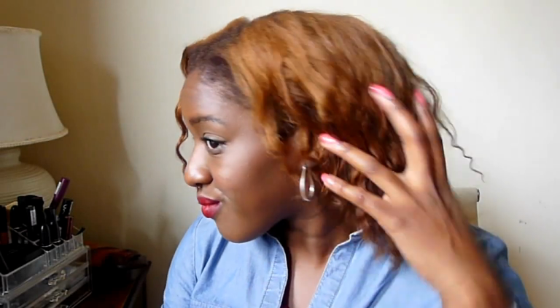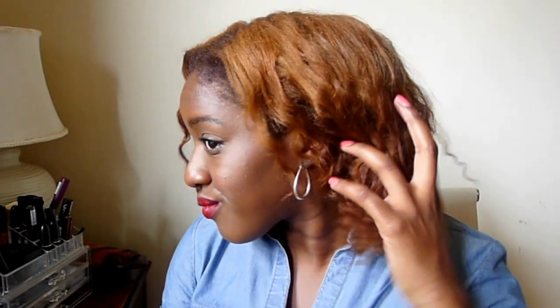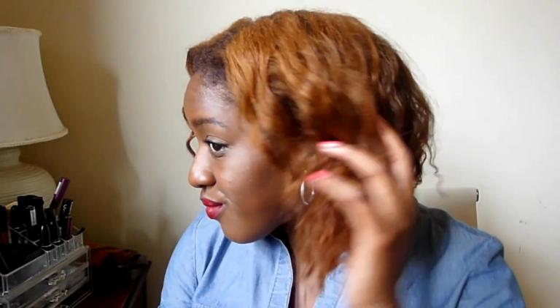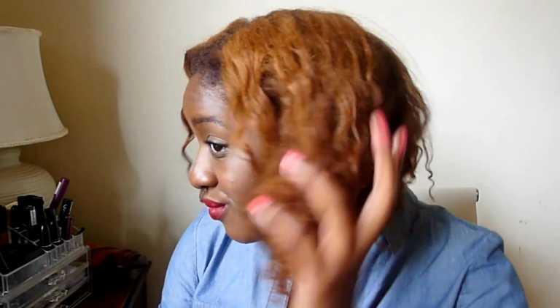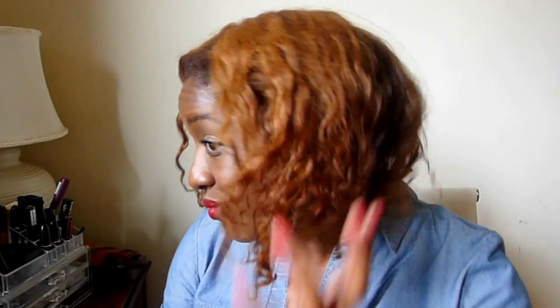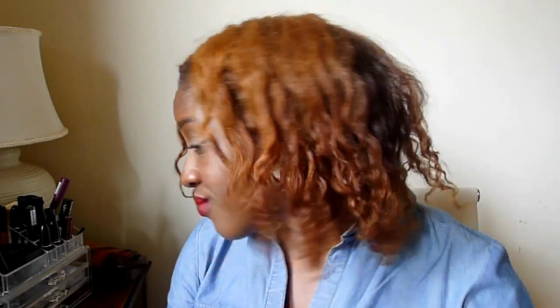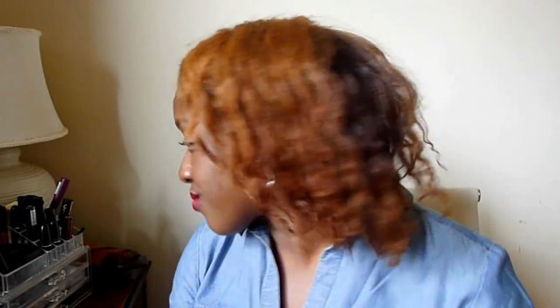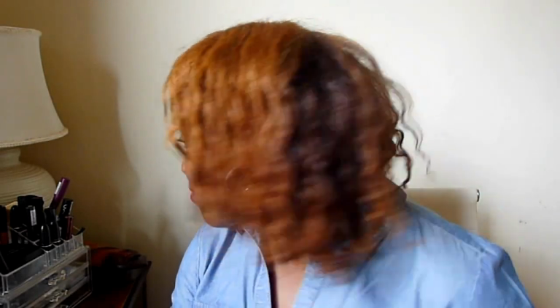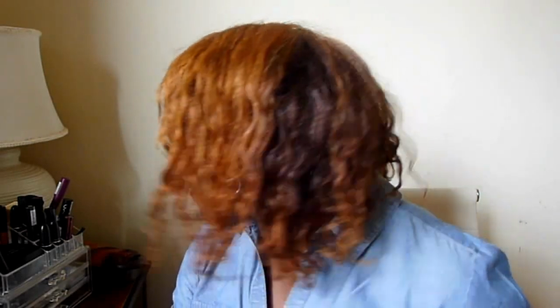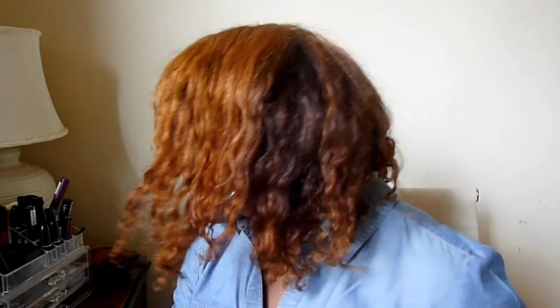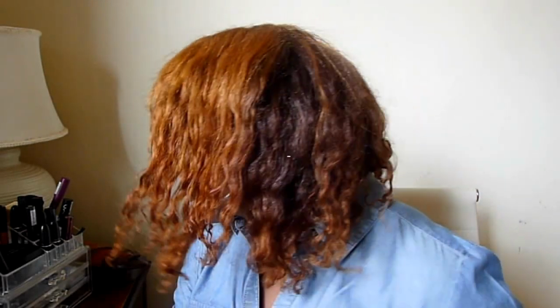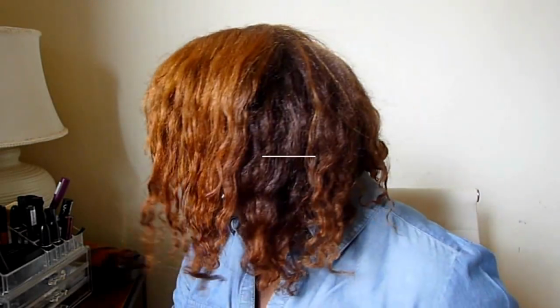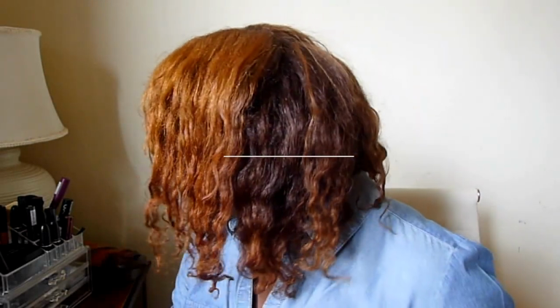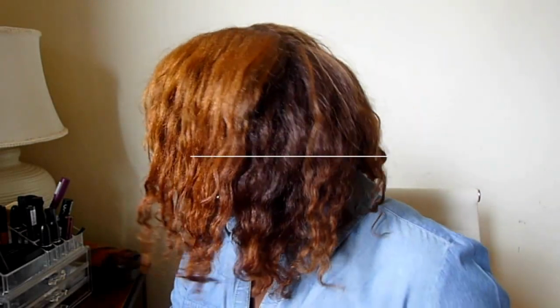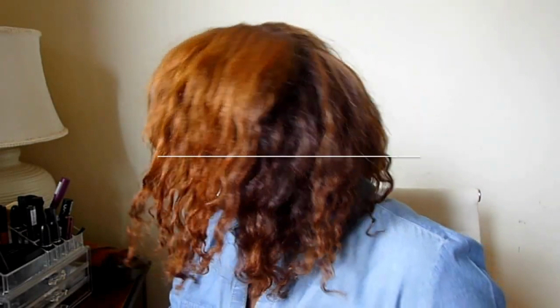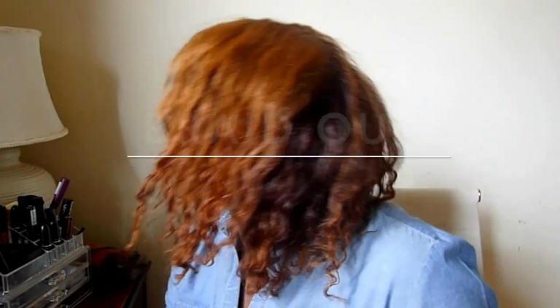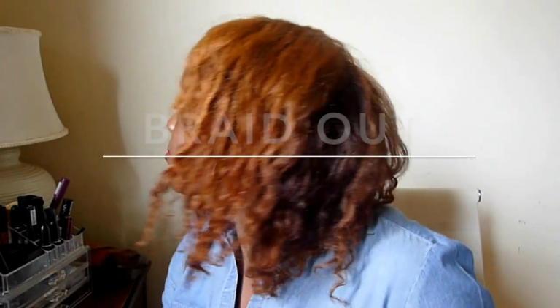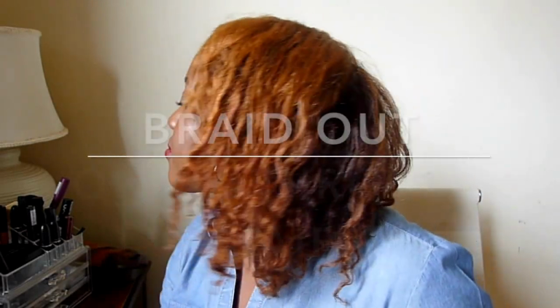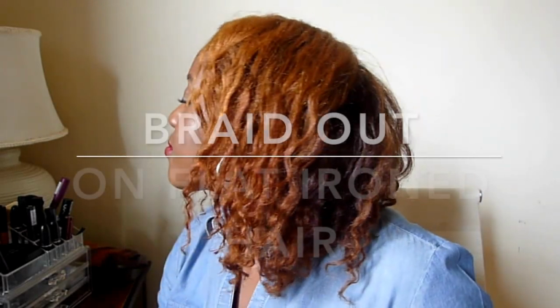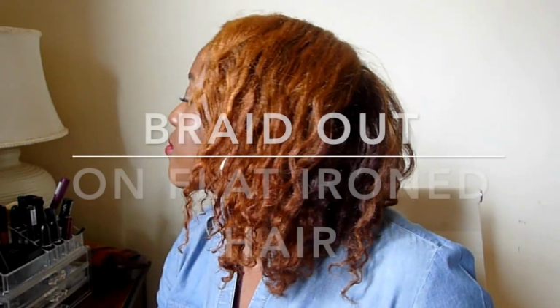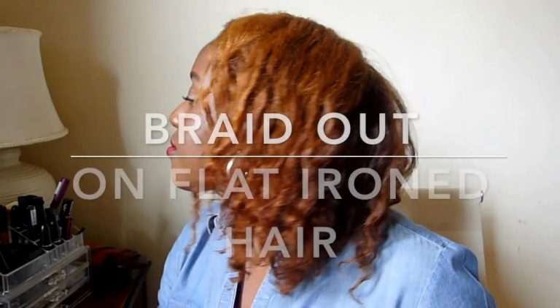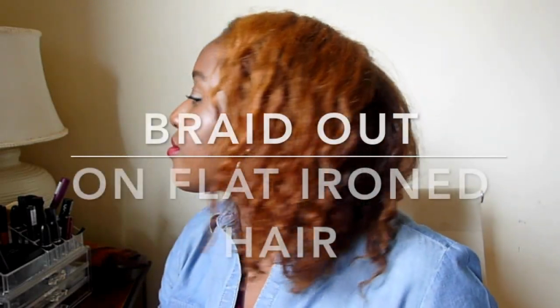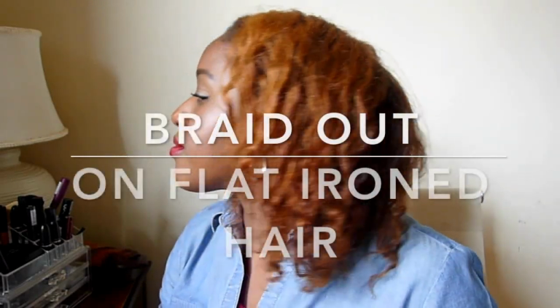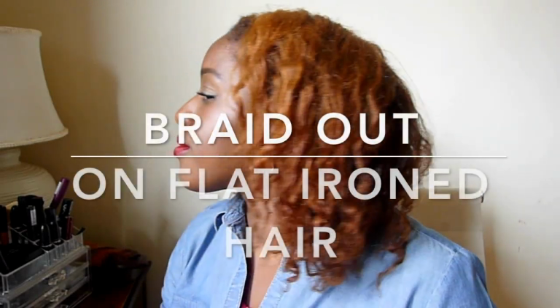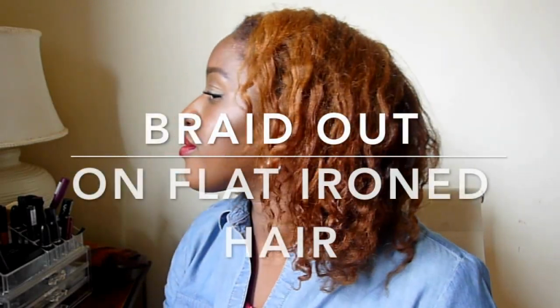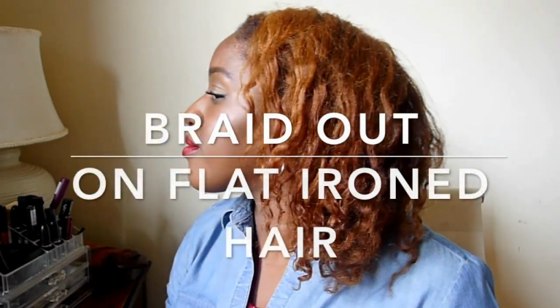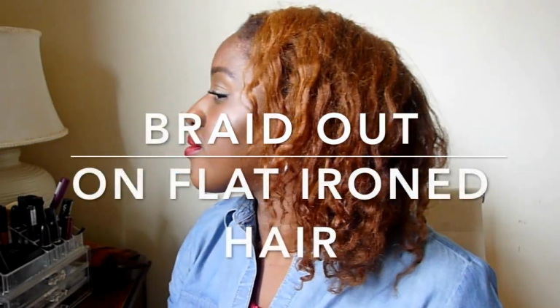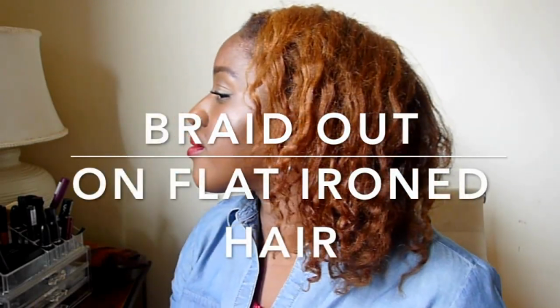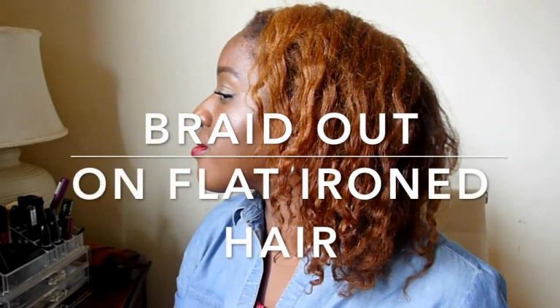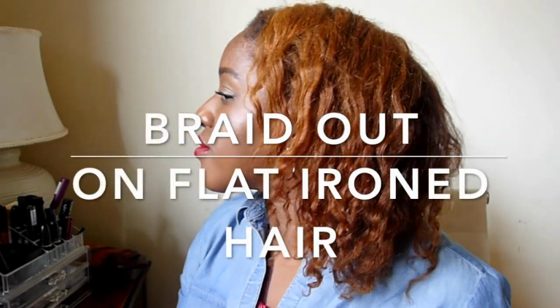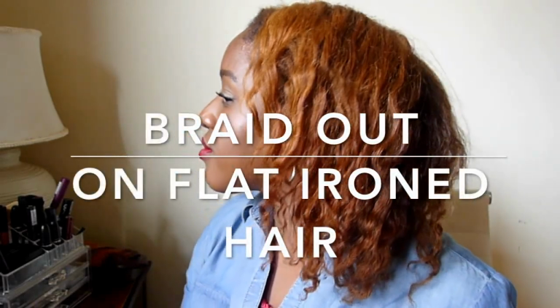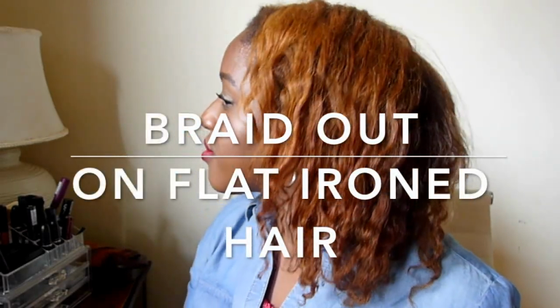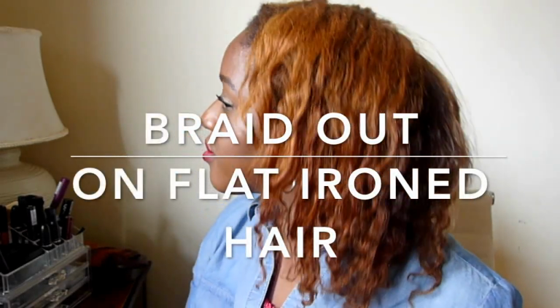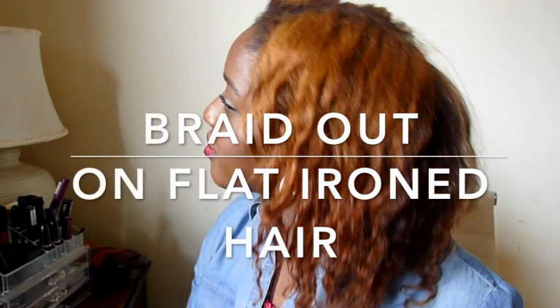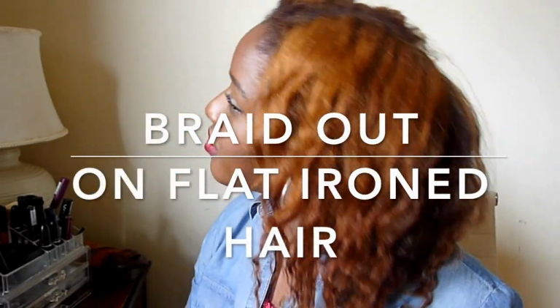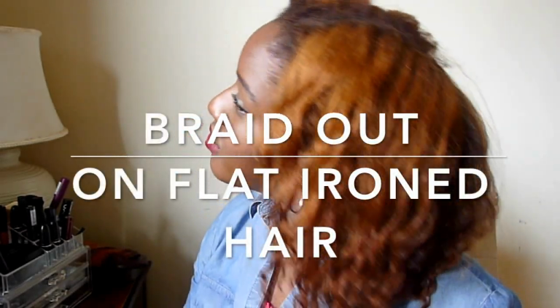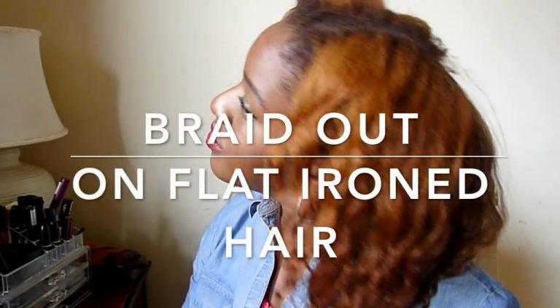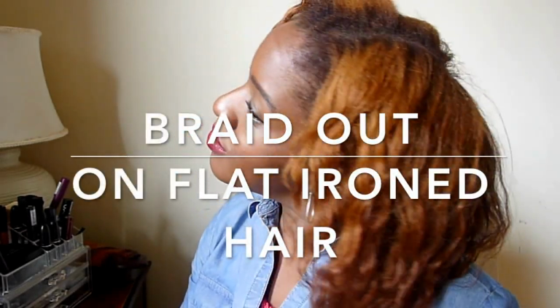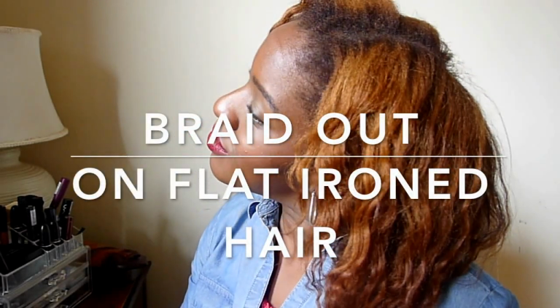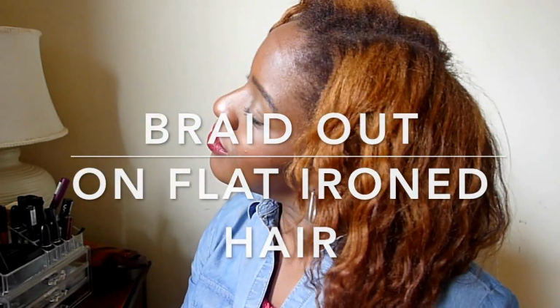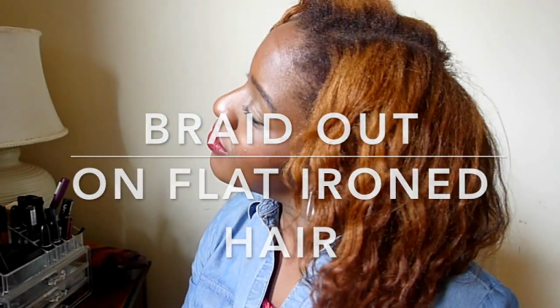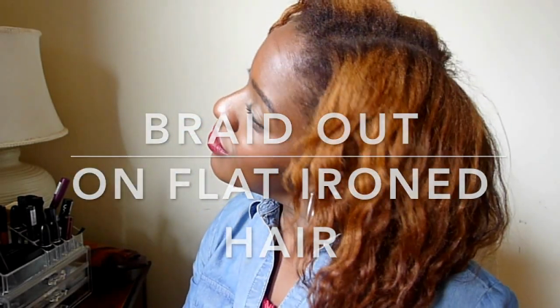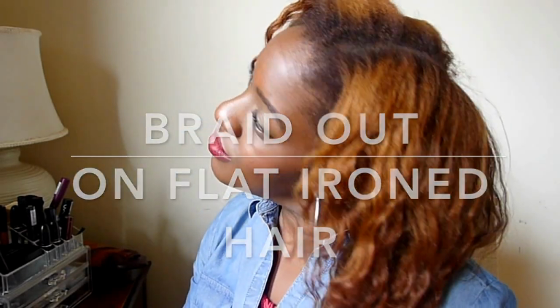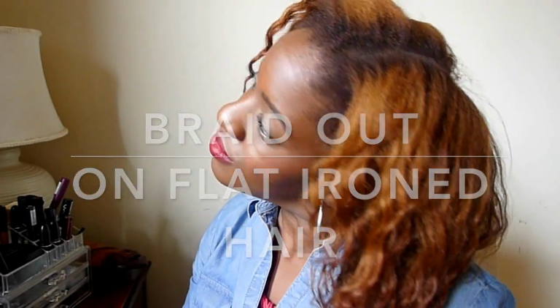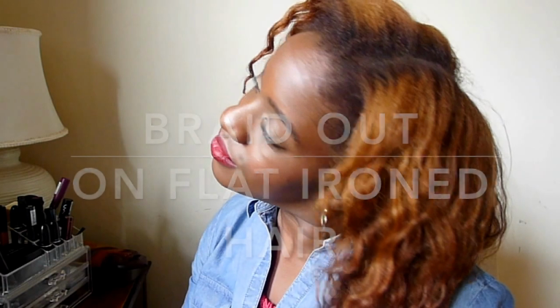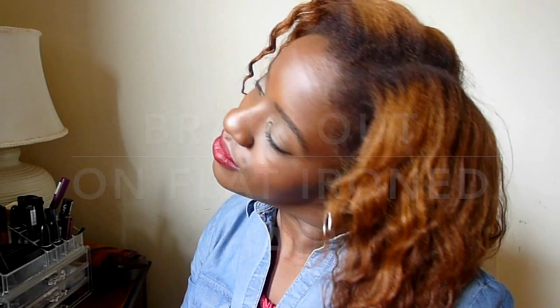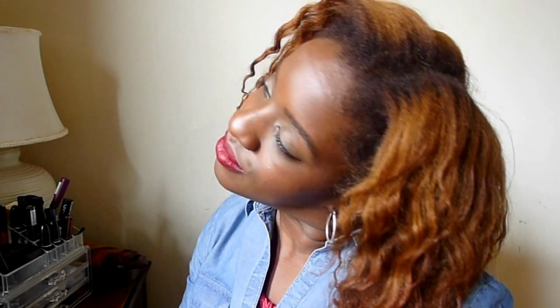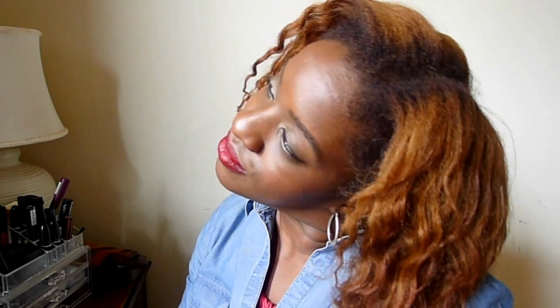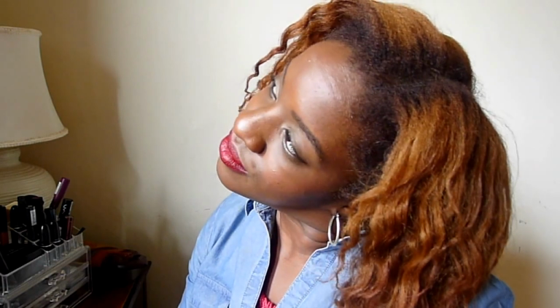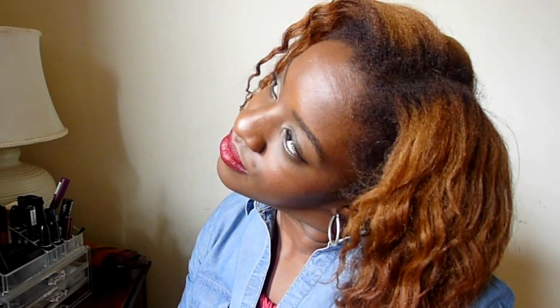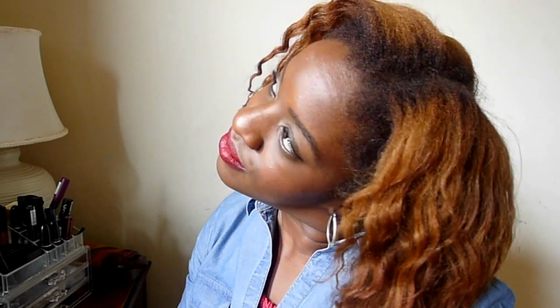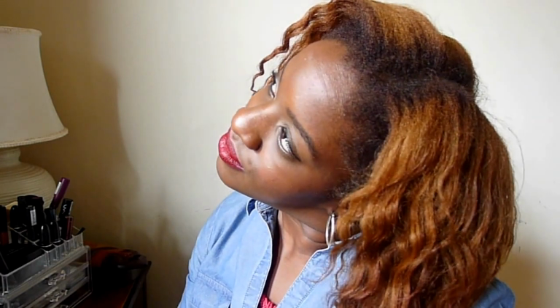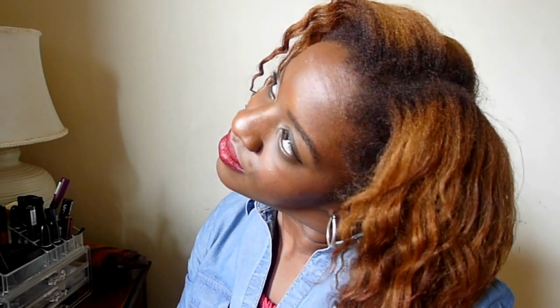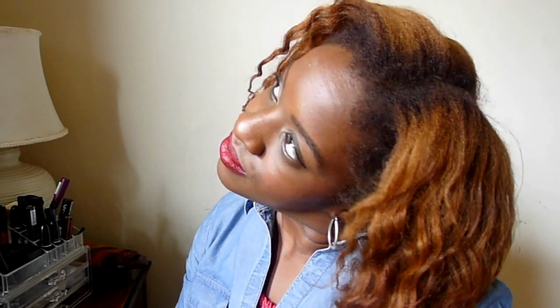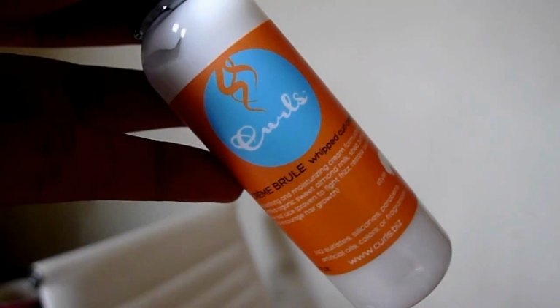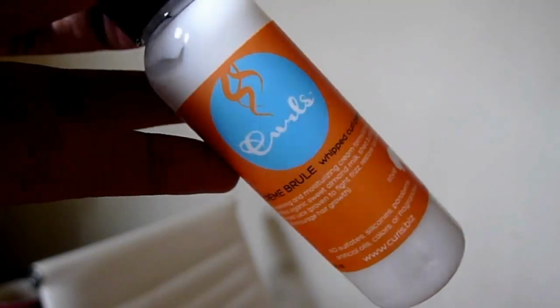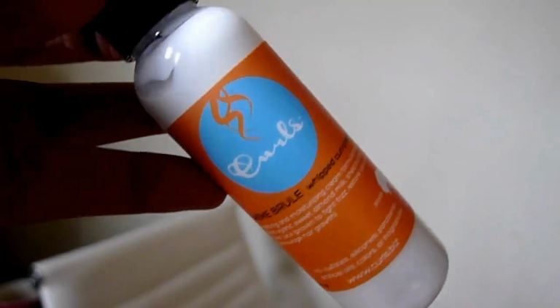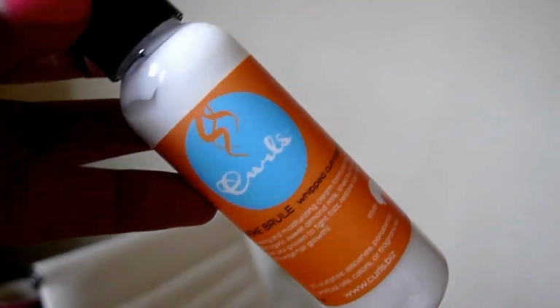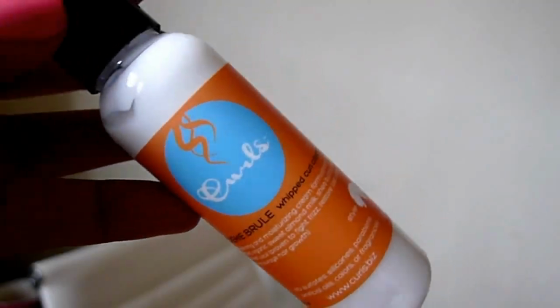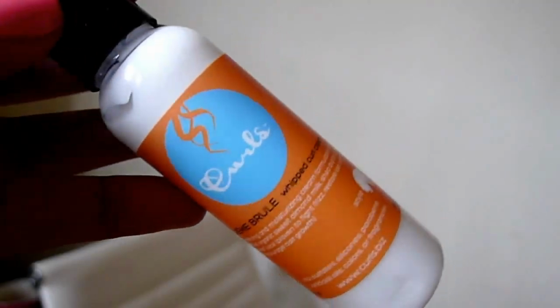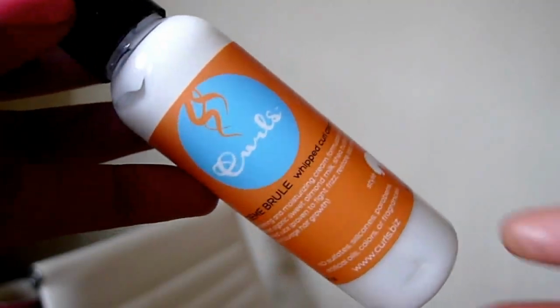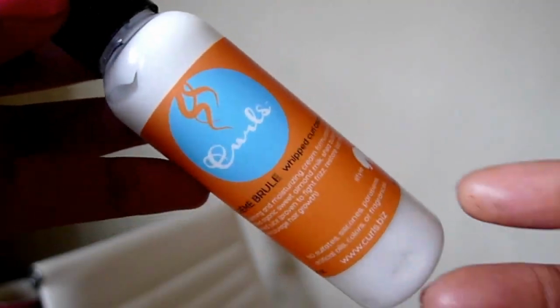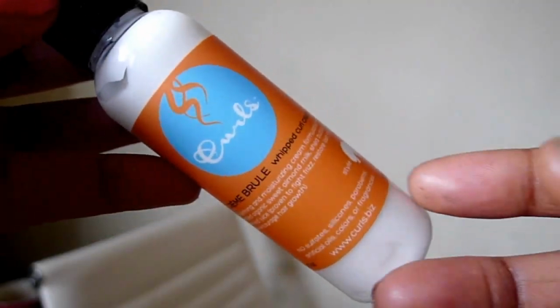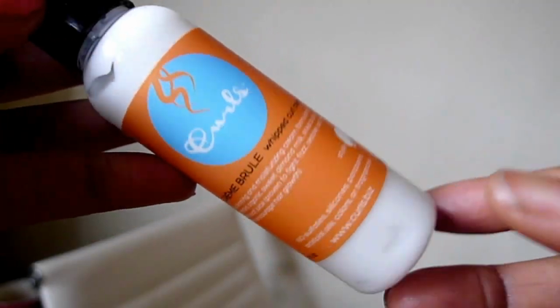Hey guys and welcome back to my channel. Today I'll be showing you how I extend my flat iron job by doing a quick and easy braid out.